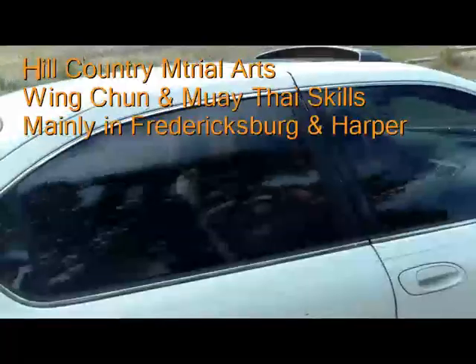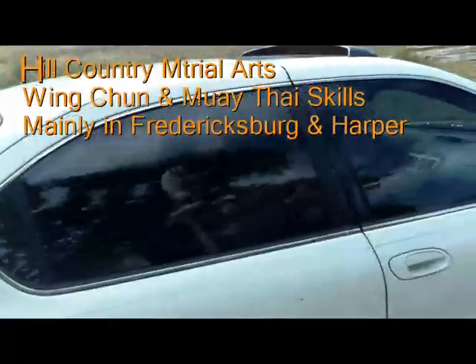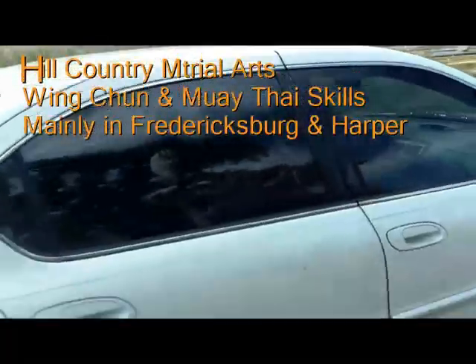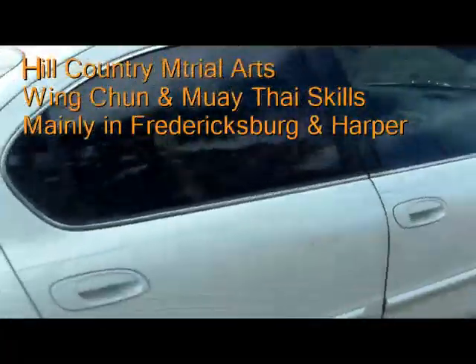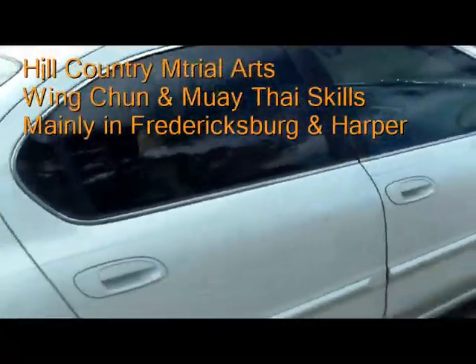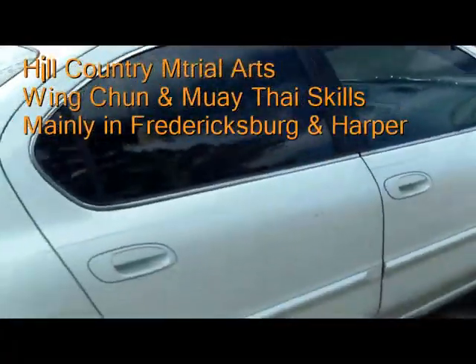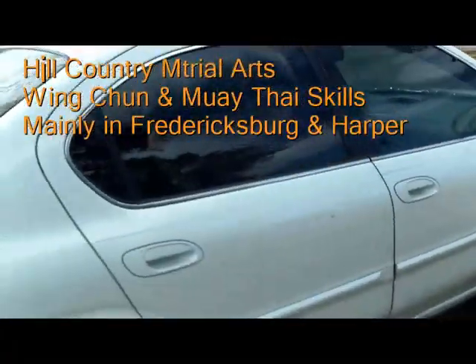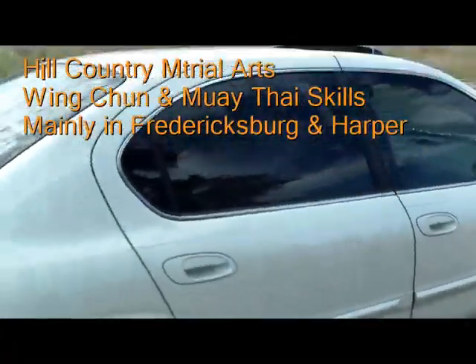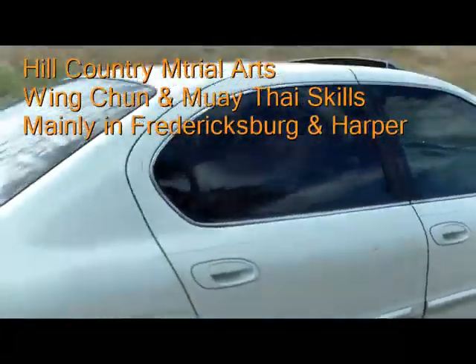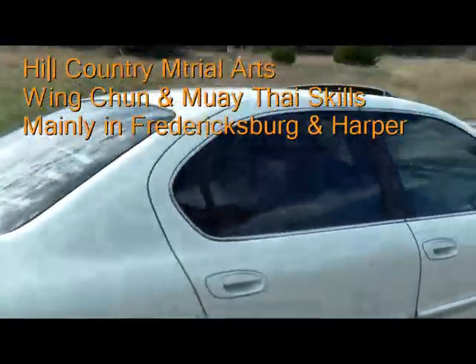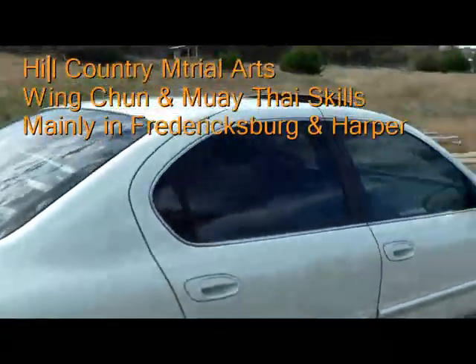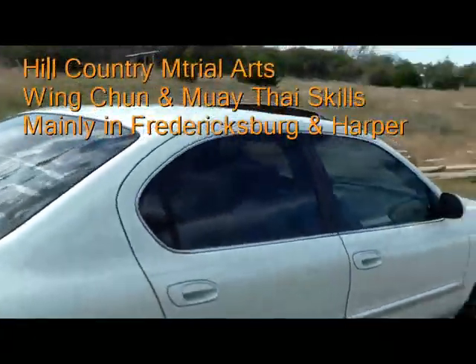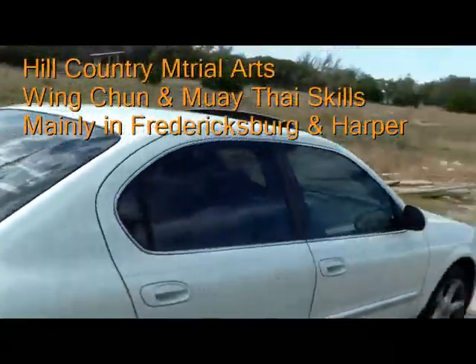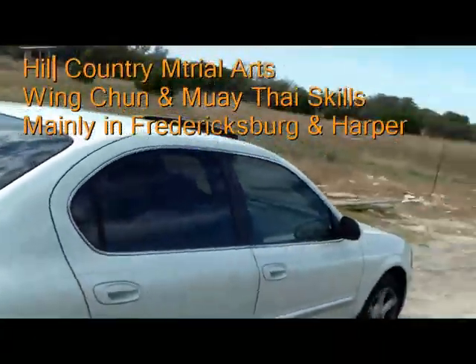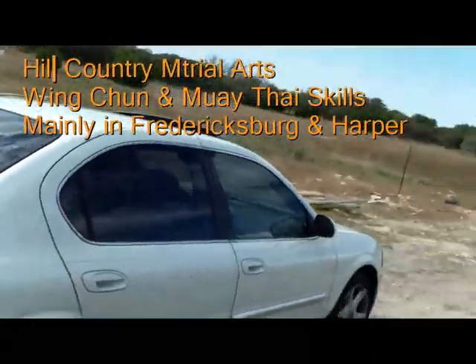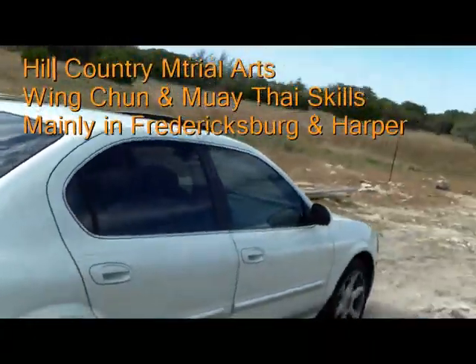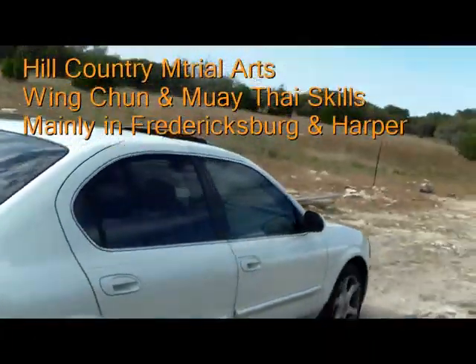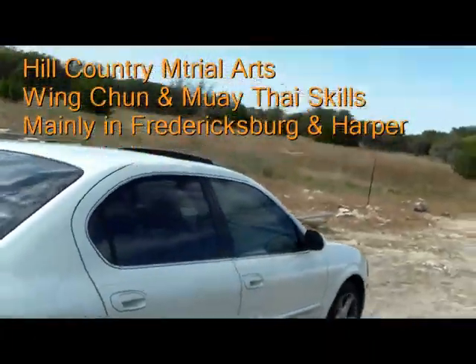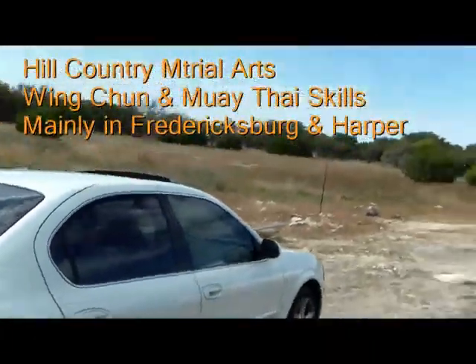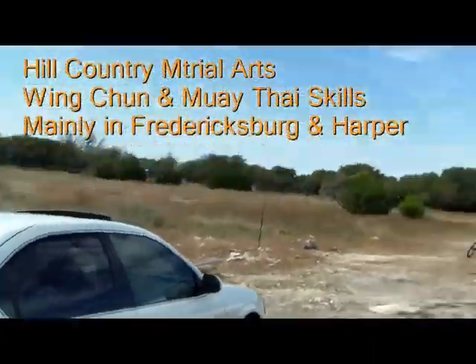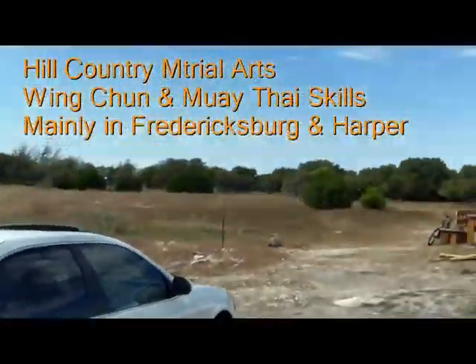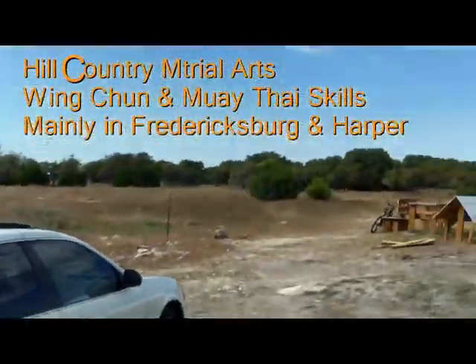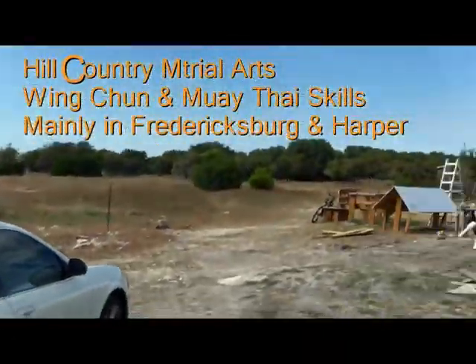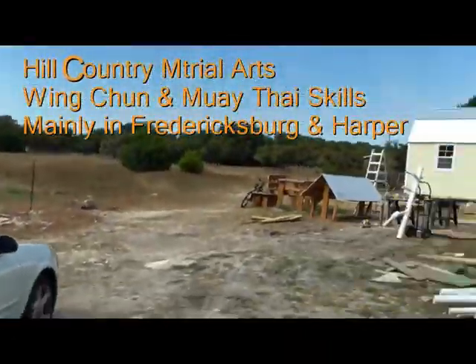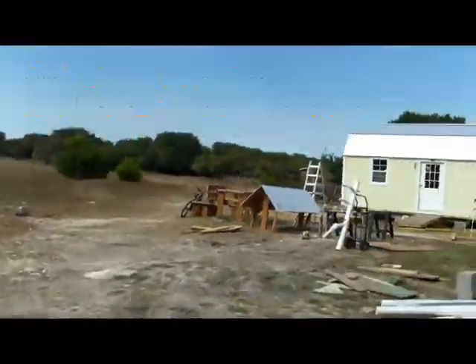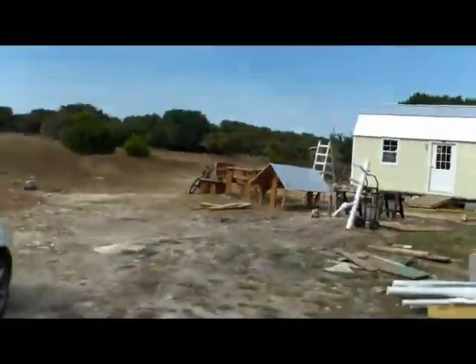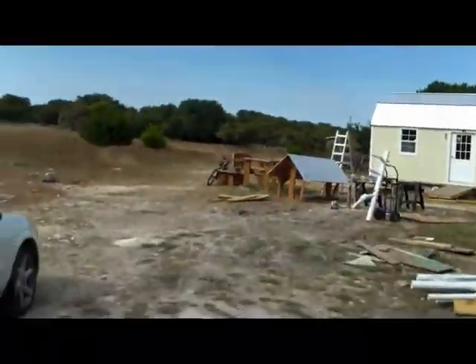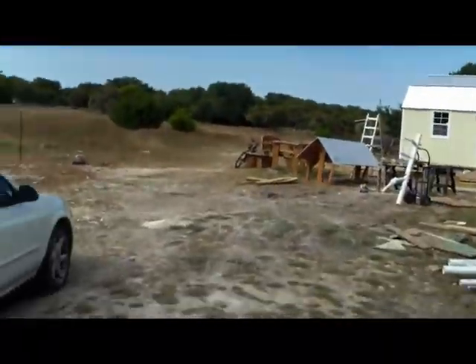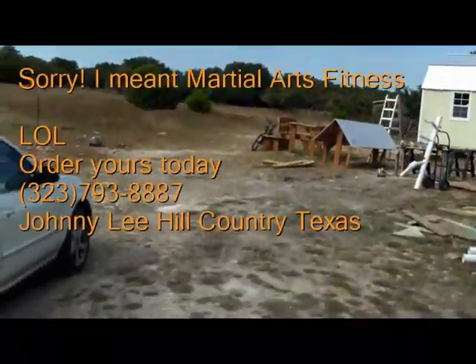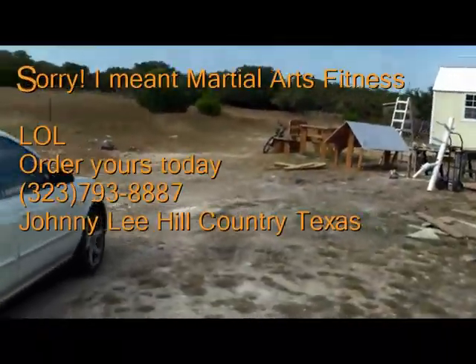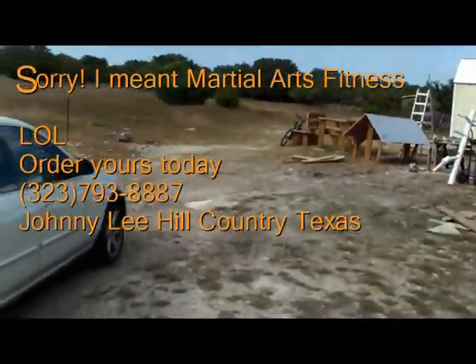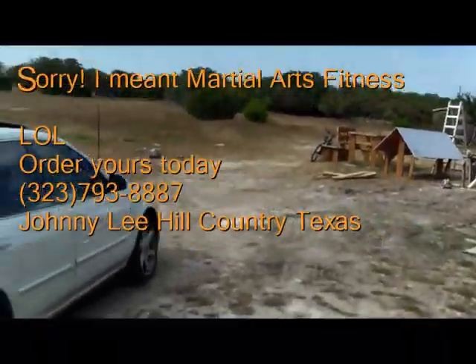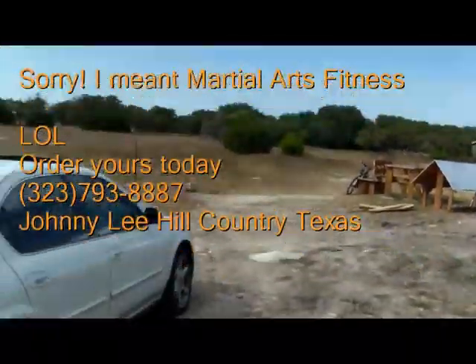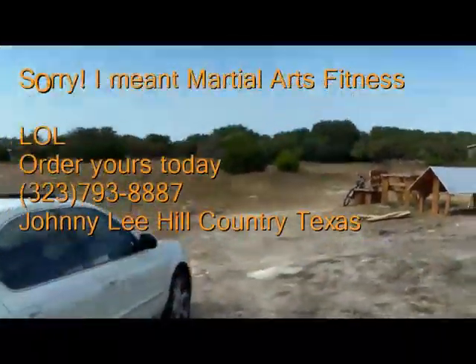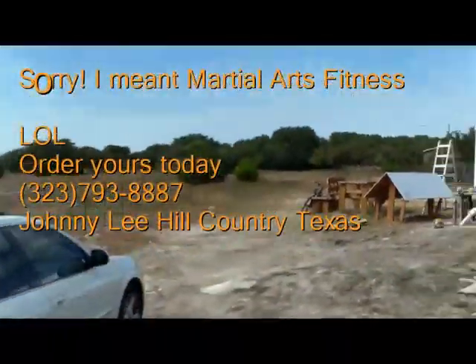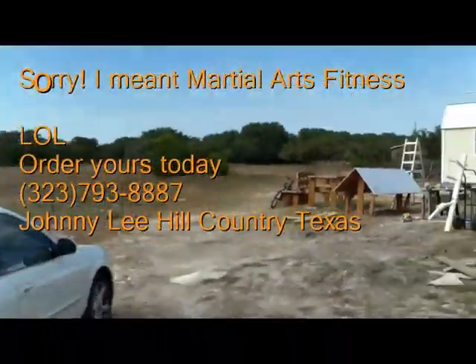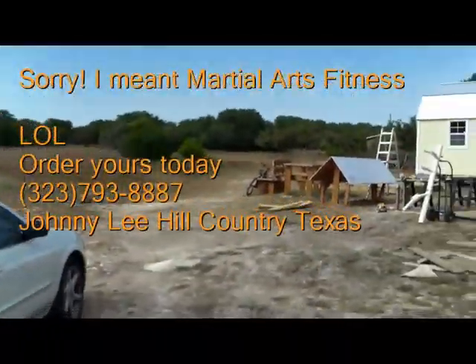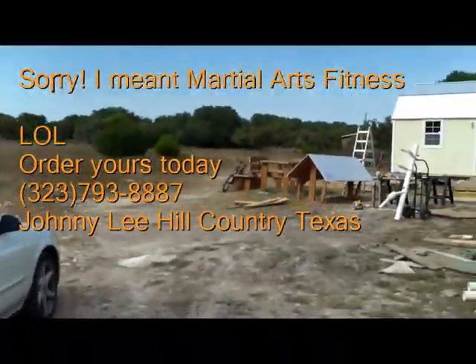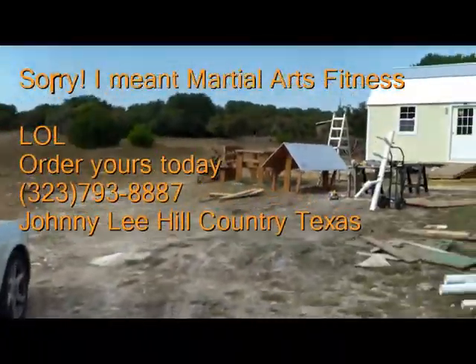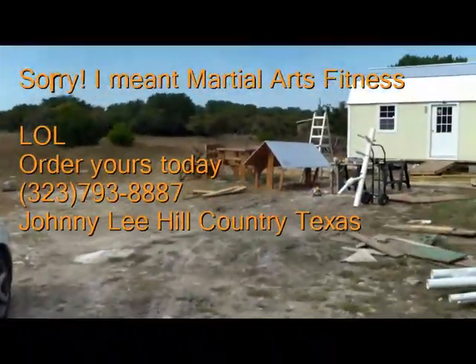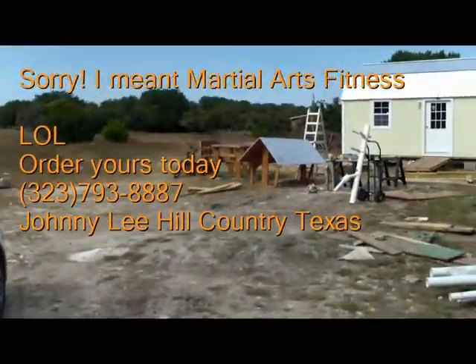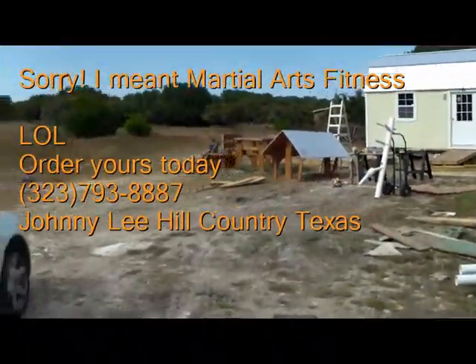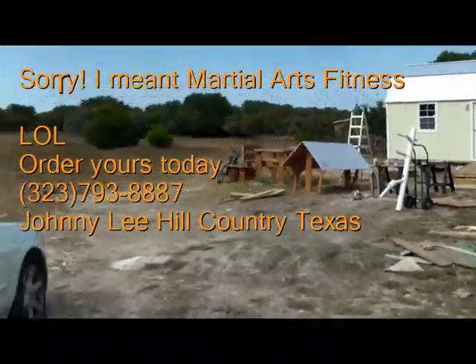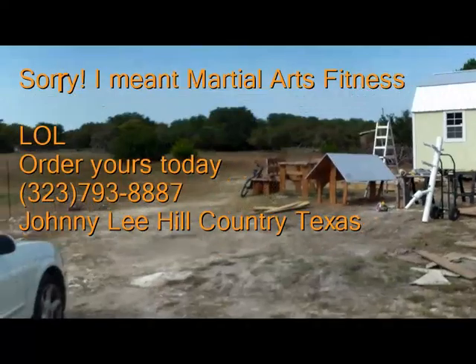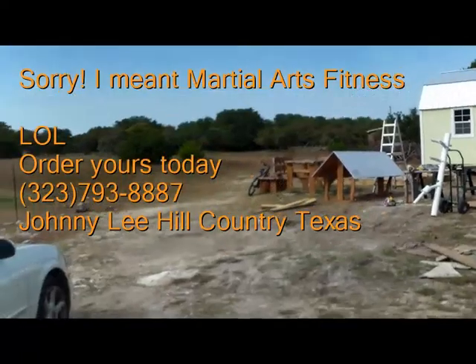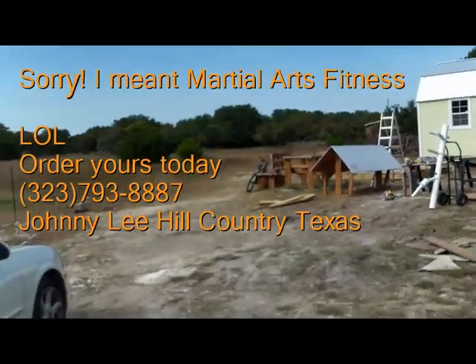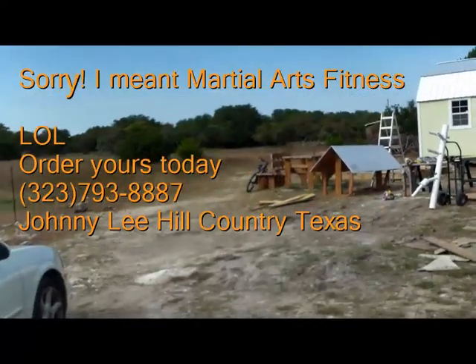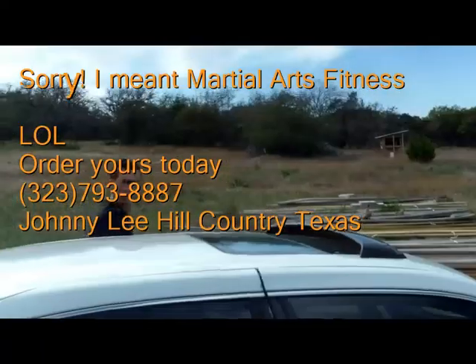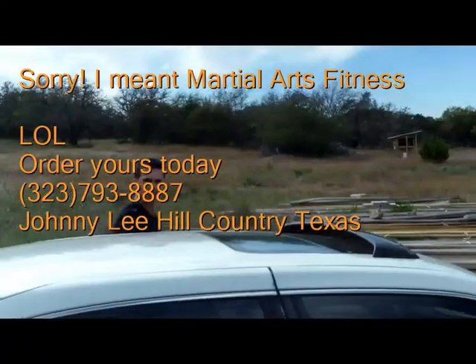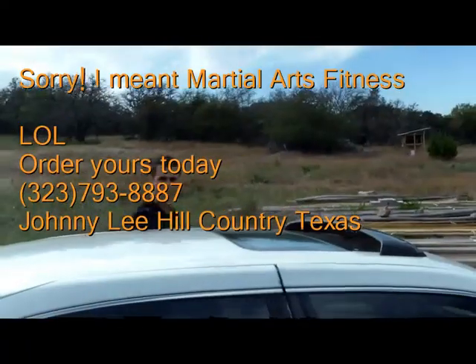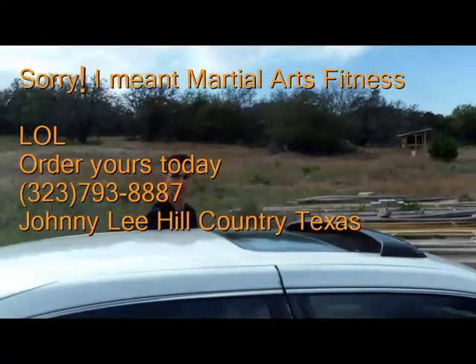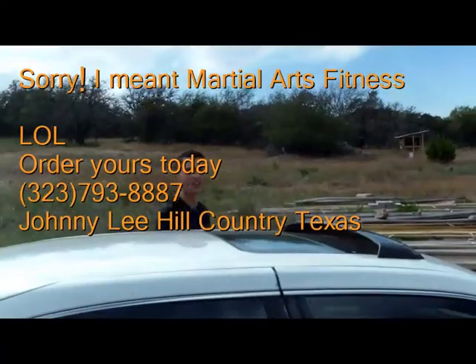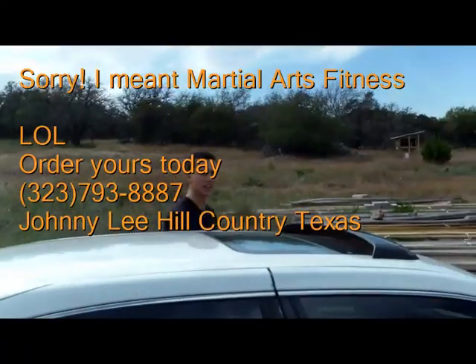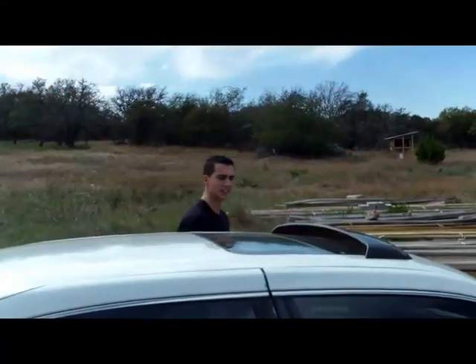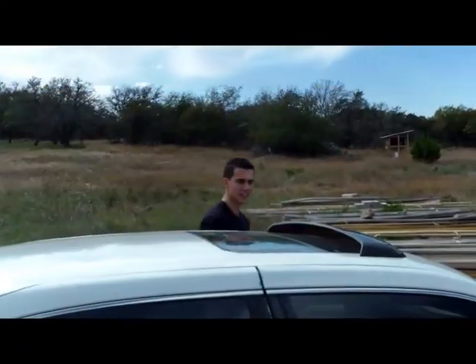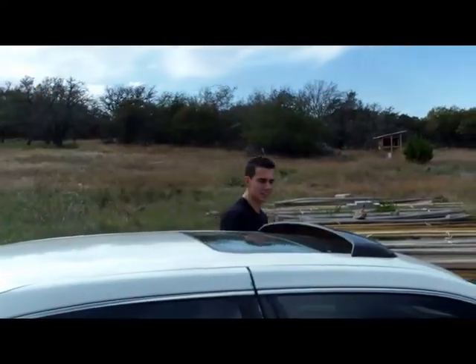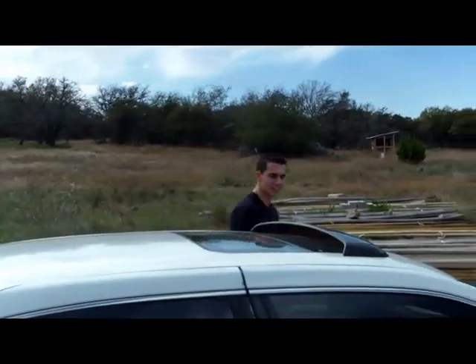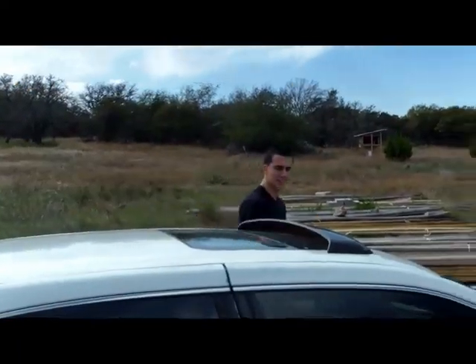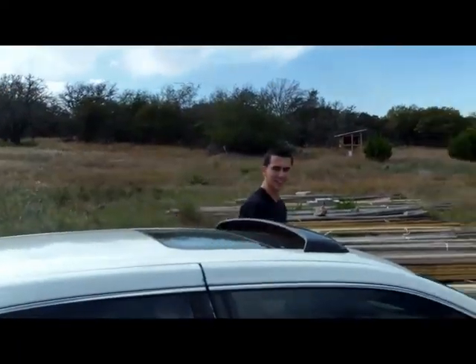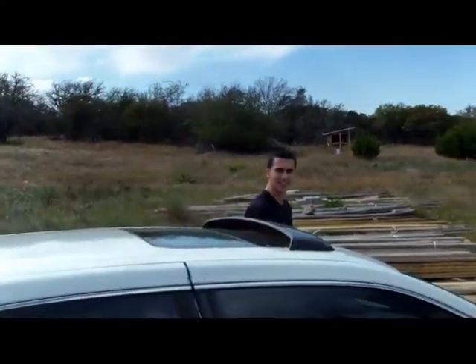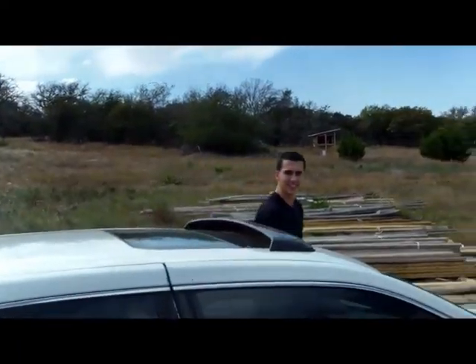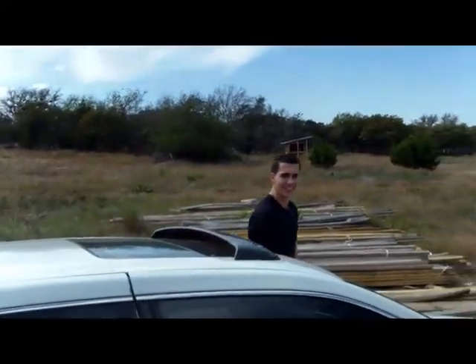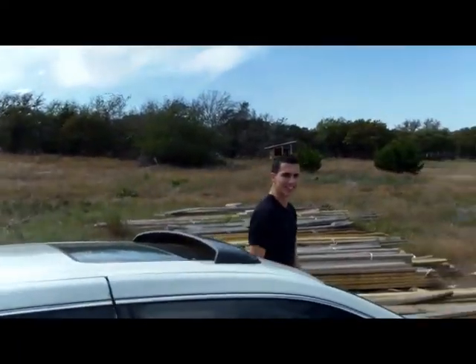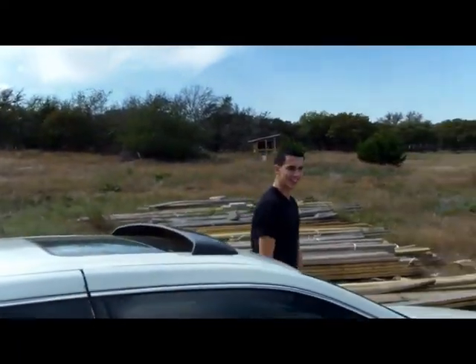Here comes Braze to pick up his Wing Chun dummy today. You happy? I'm gonna document this.